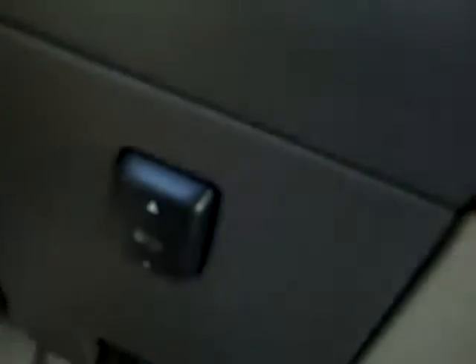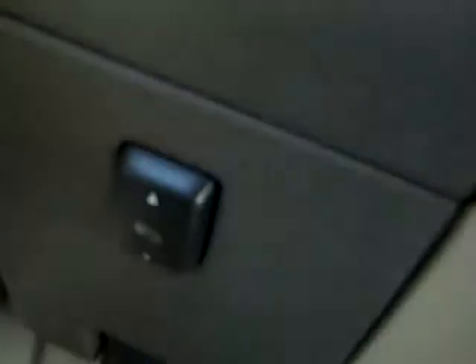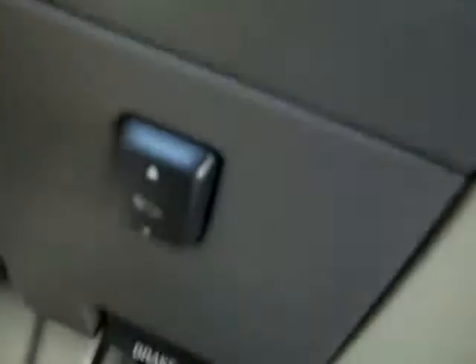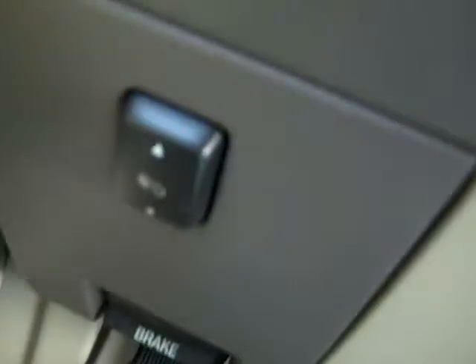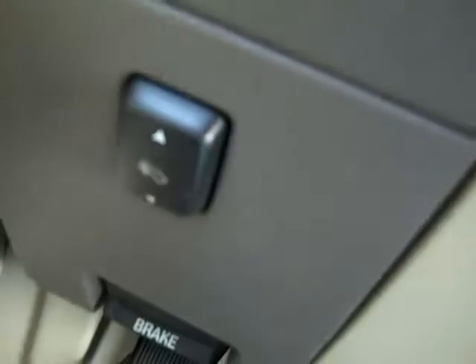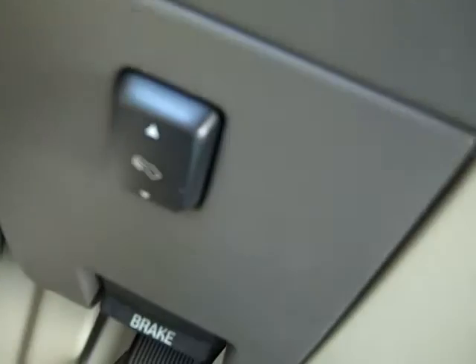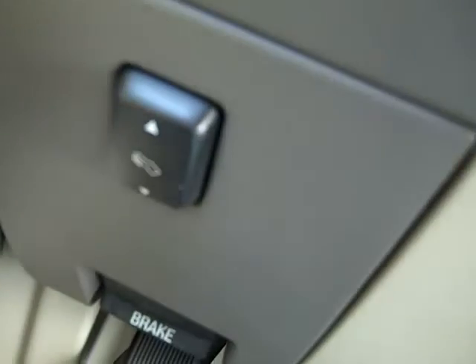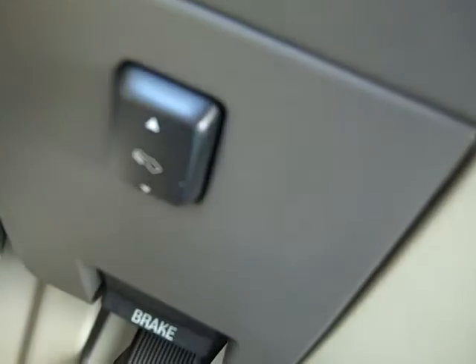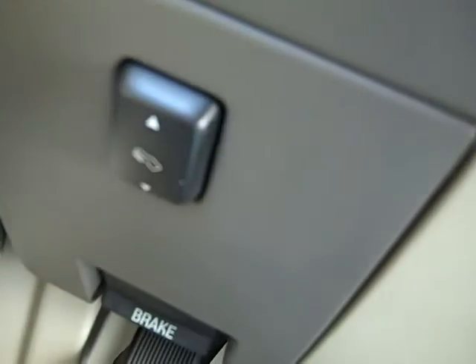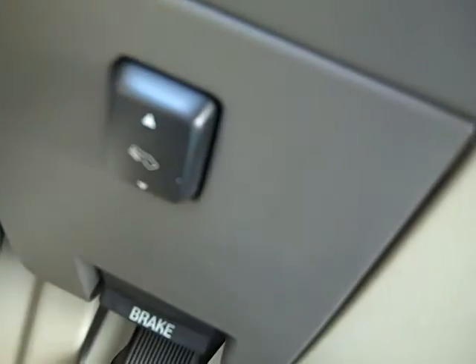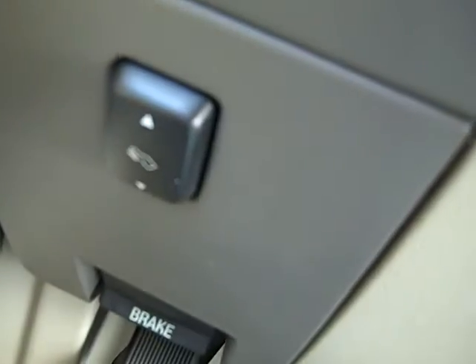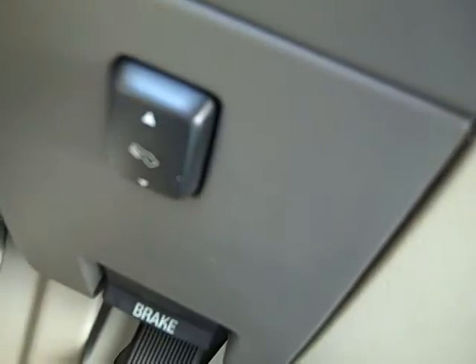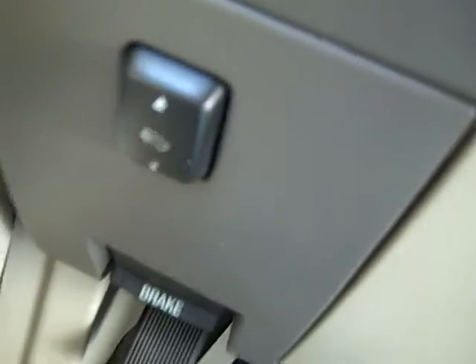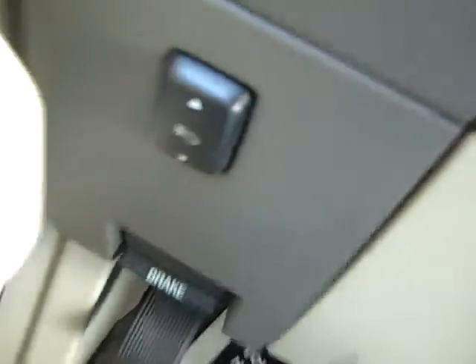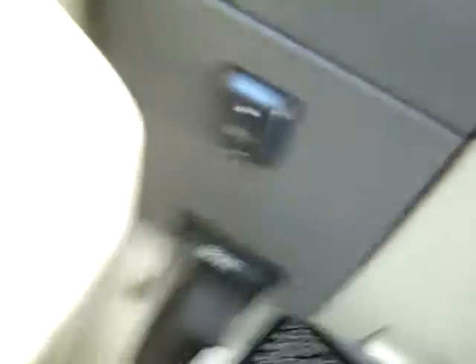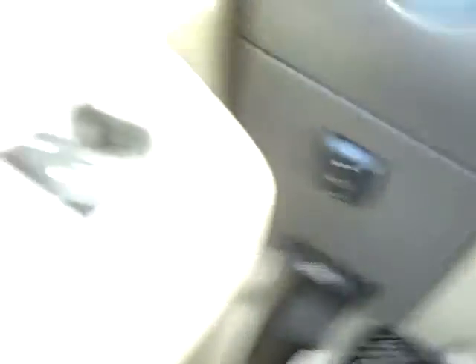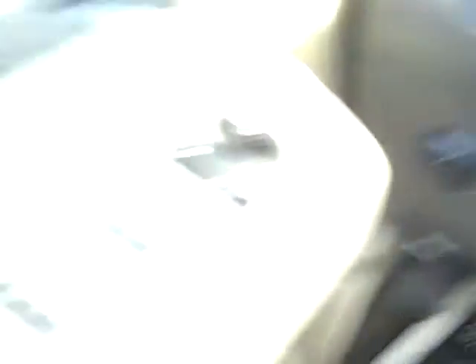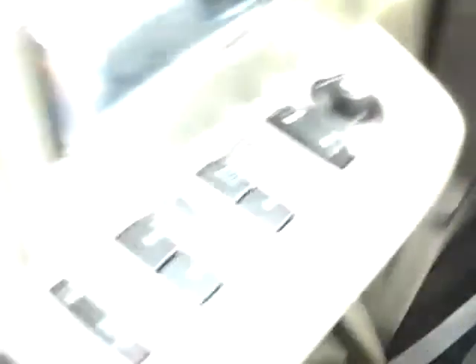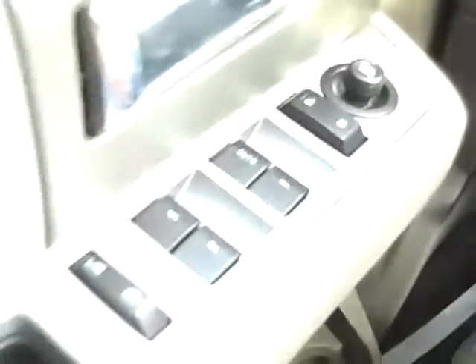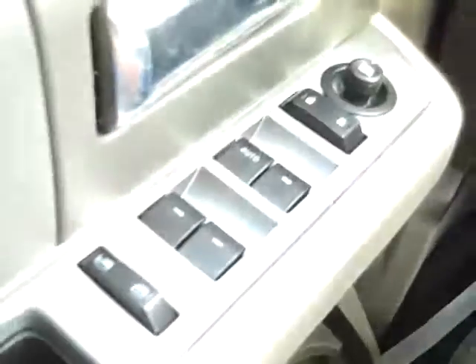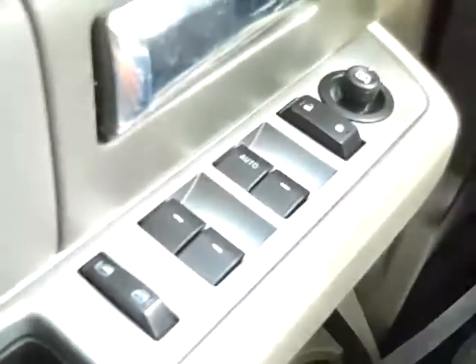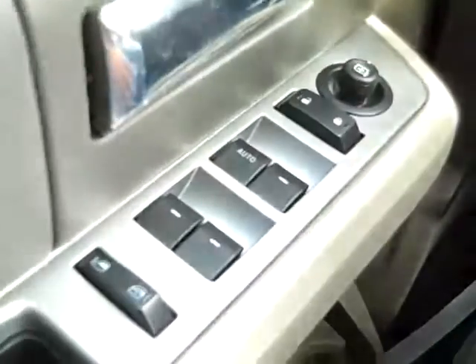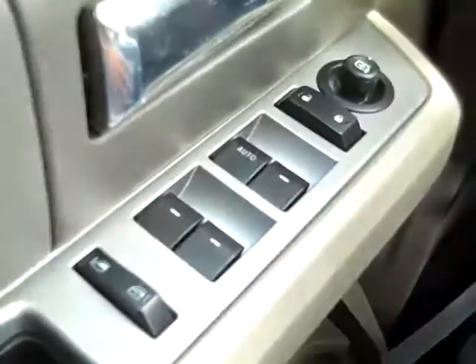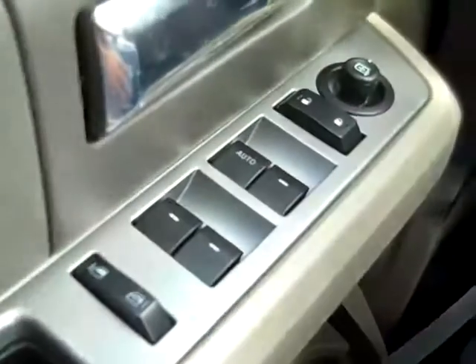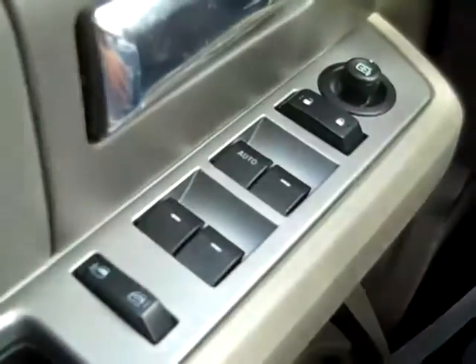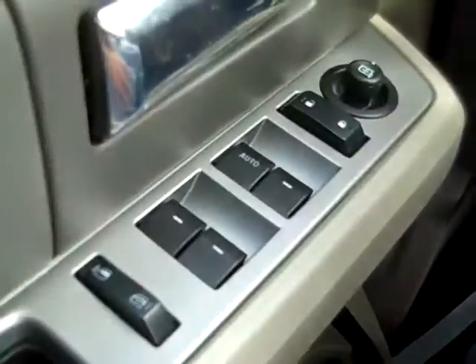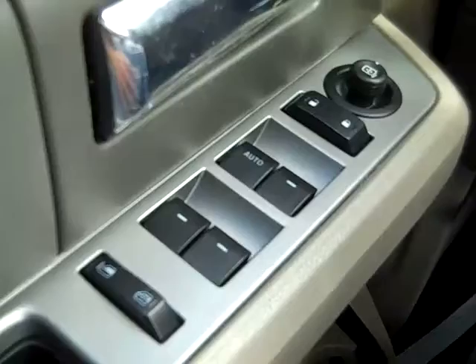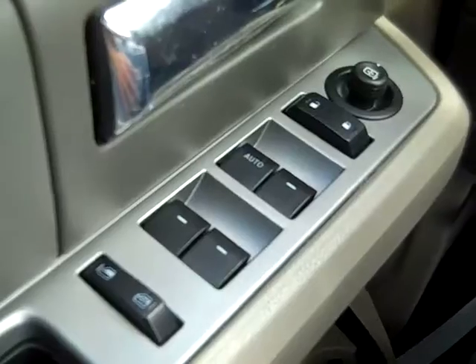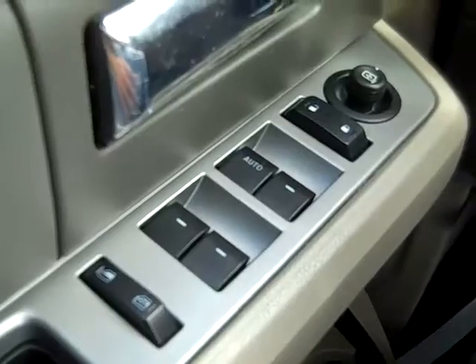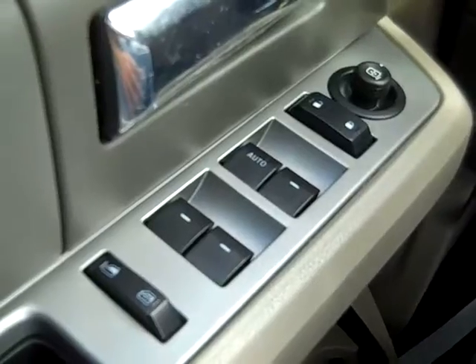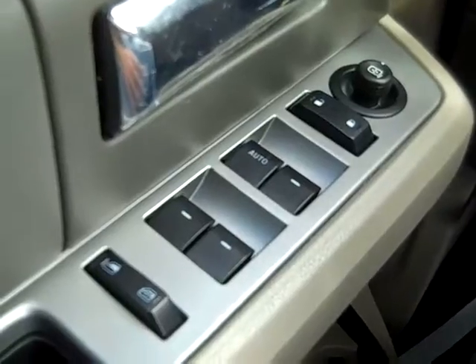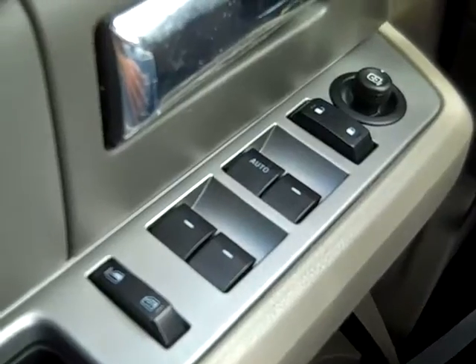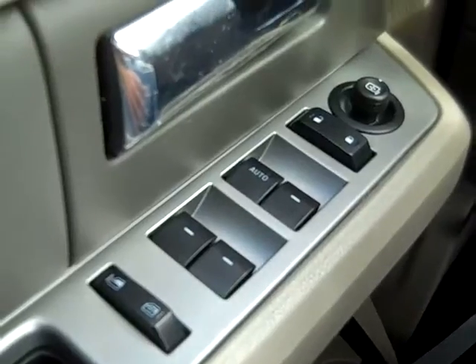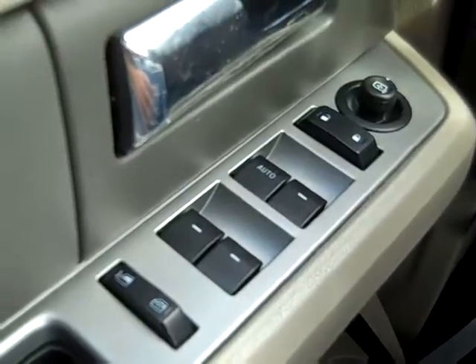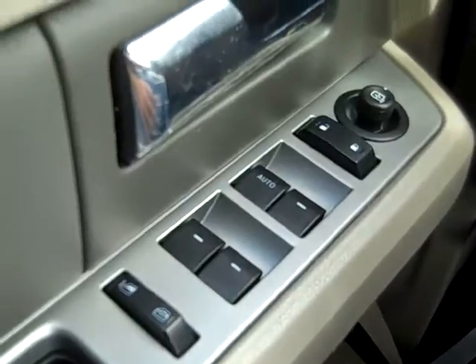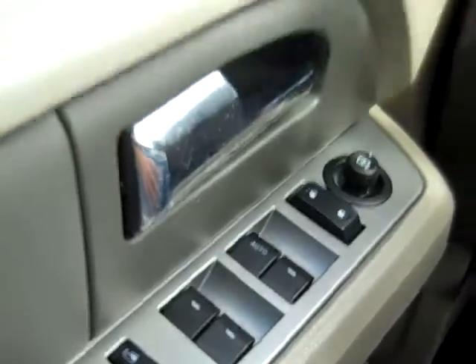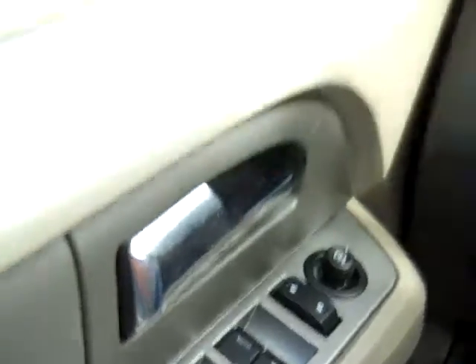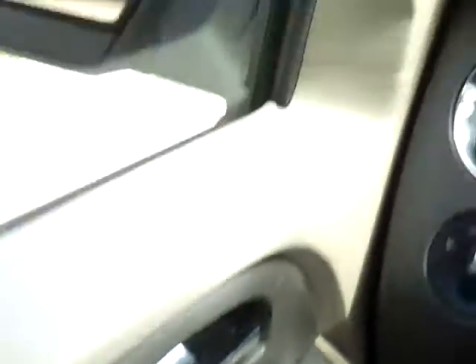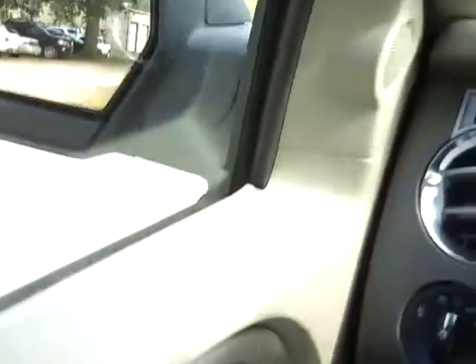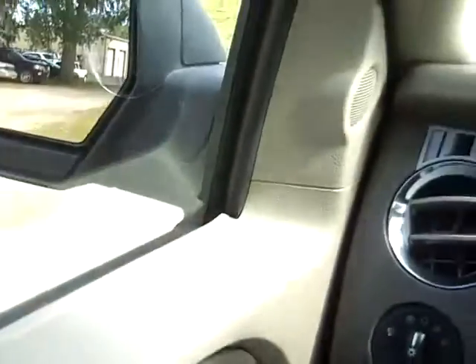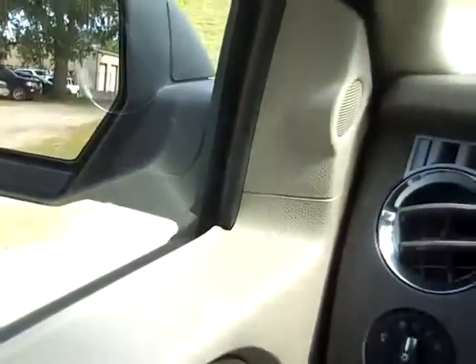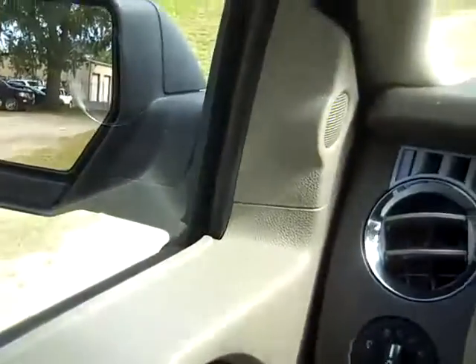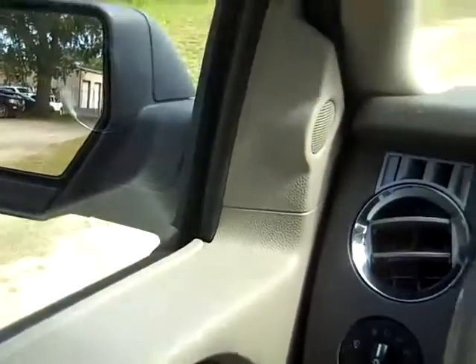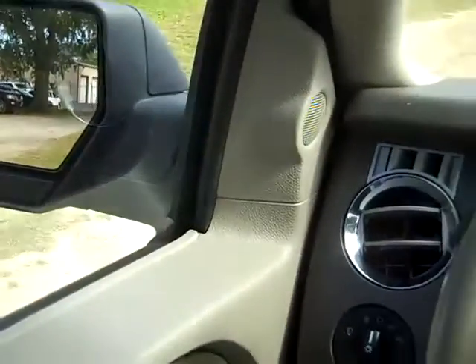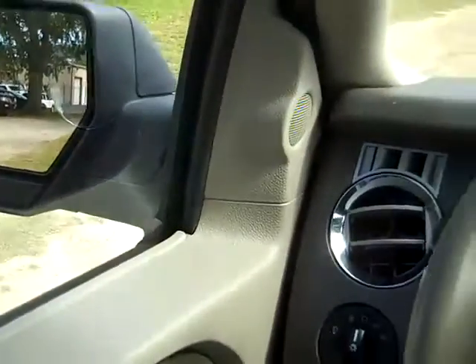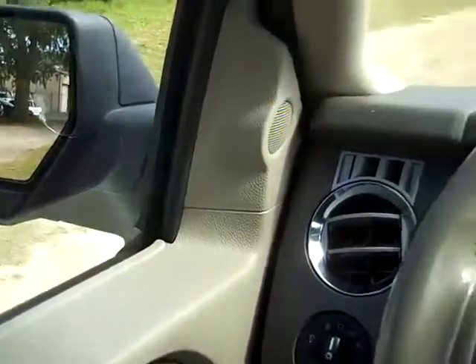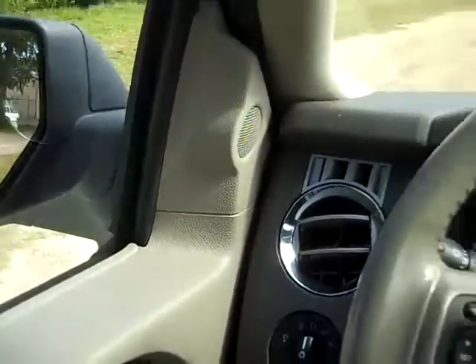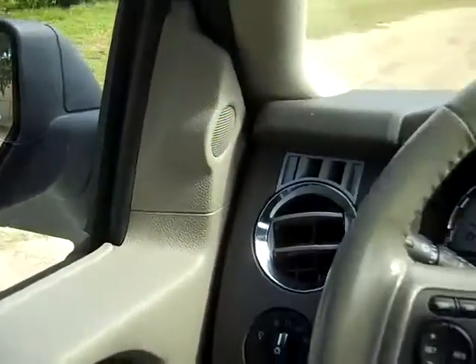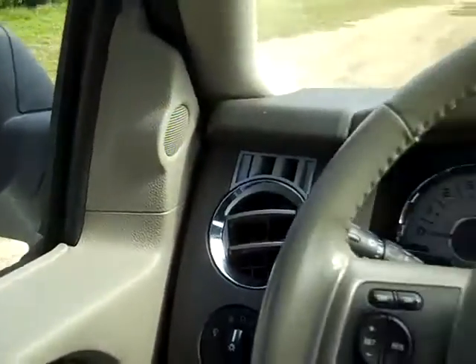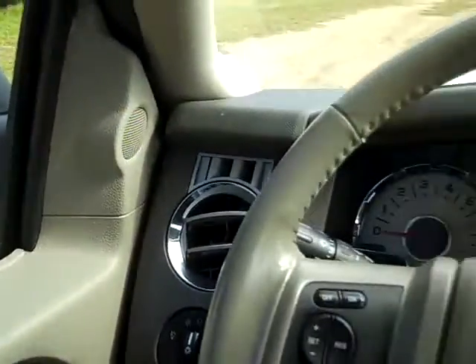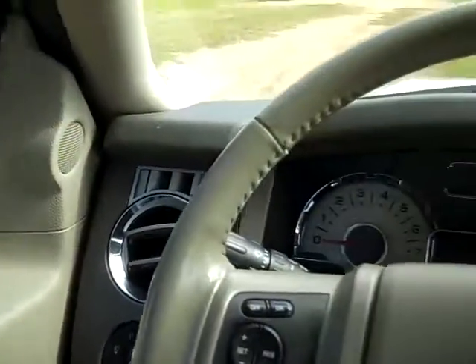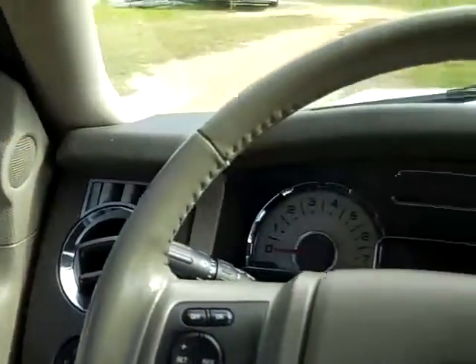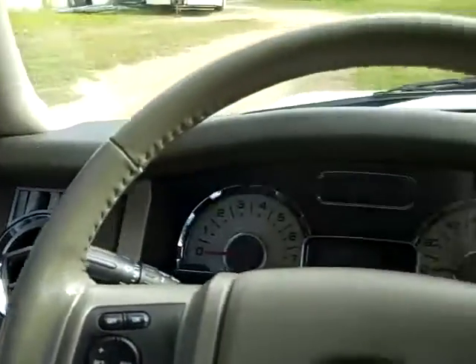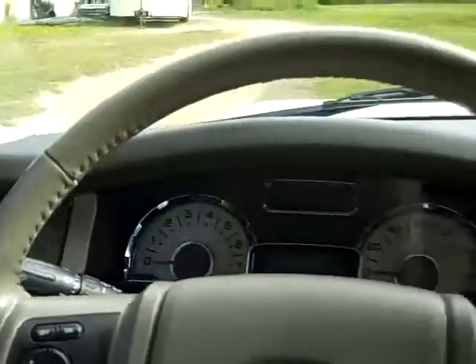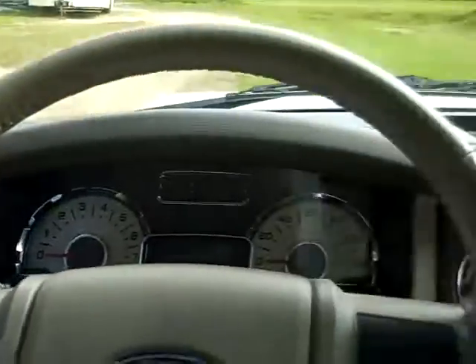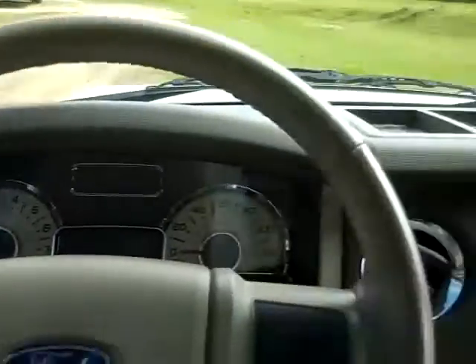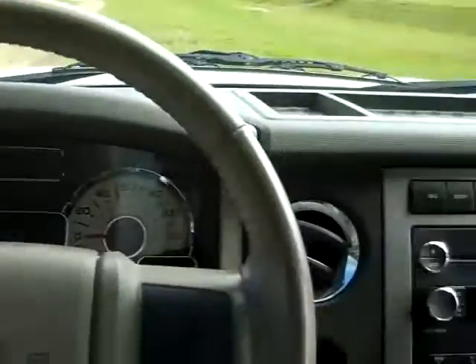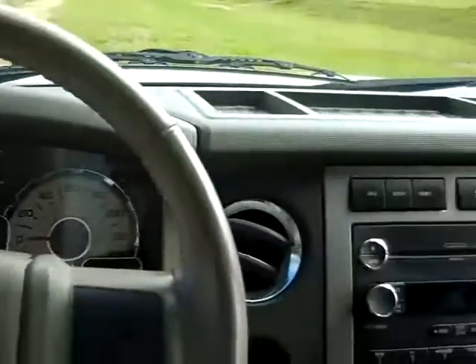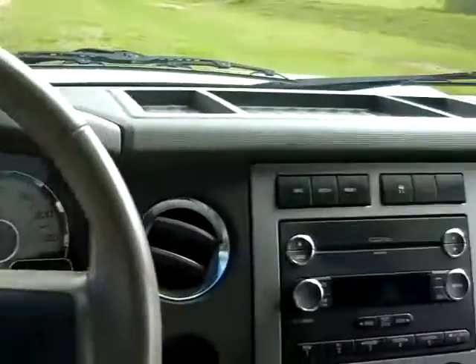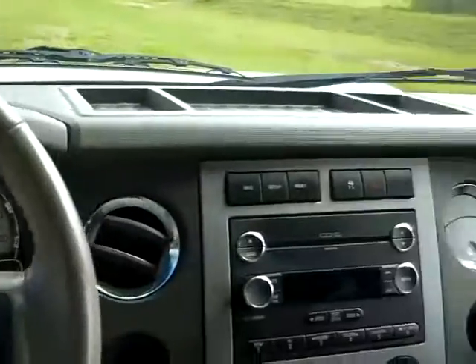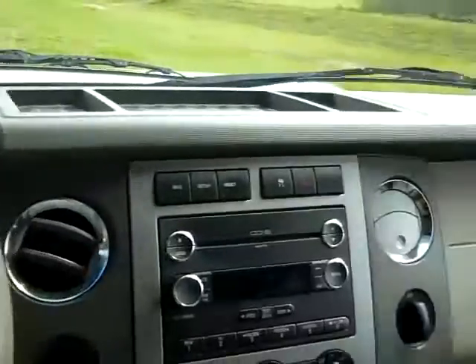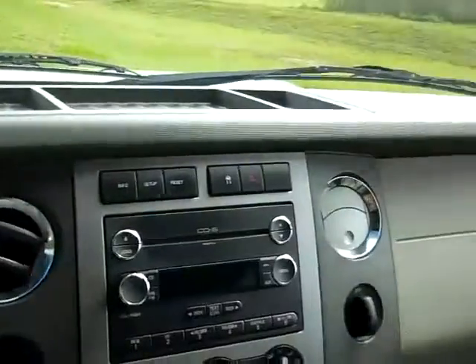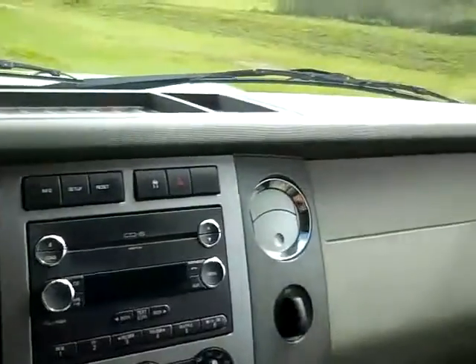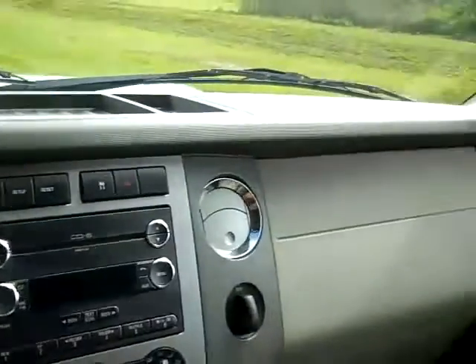You also have power adjustable gas and brake pedals, power windows, locks and mirrors, a power driver's seat, and front side and head curtain airbags.